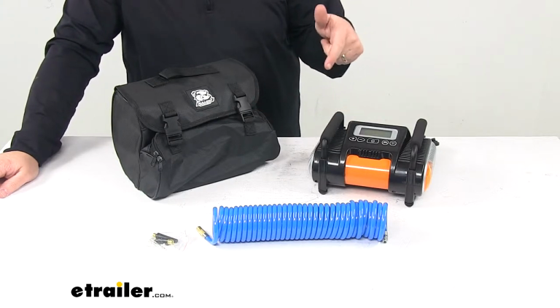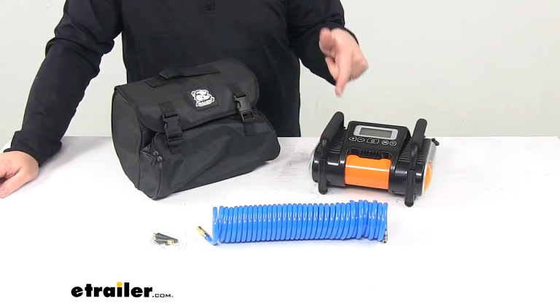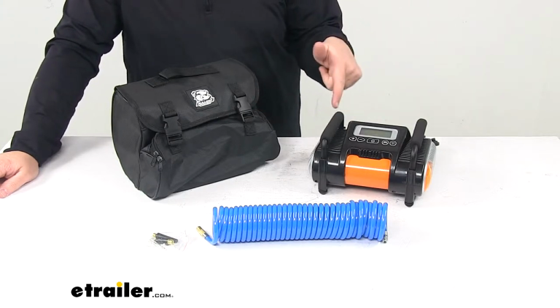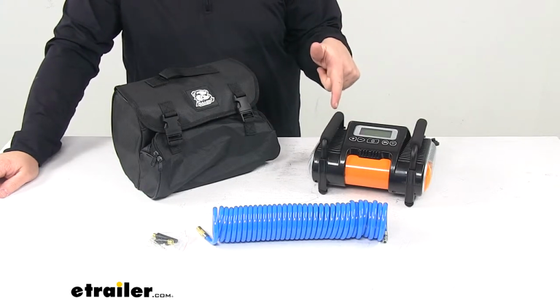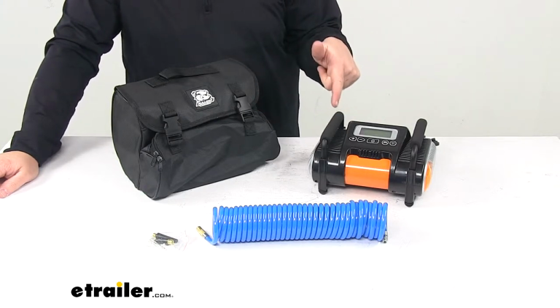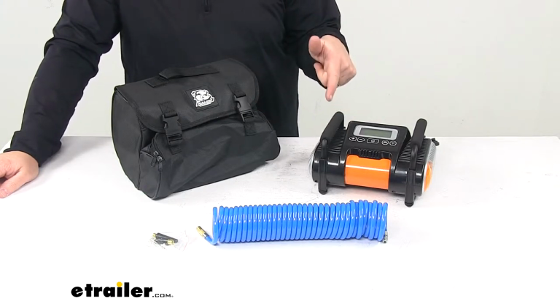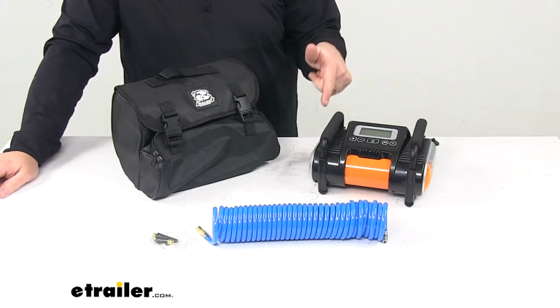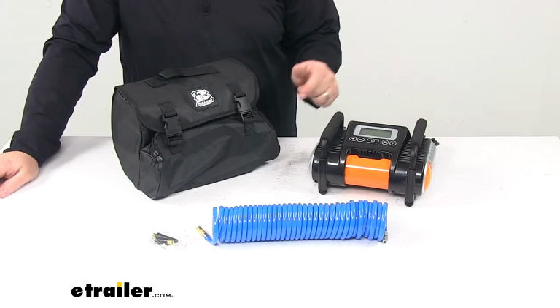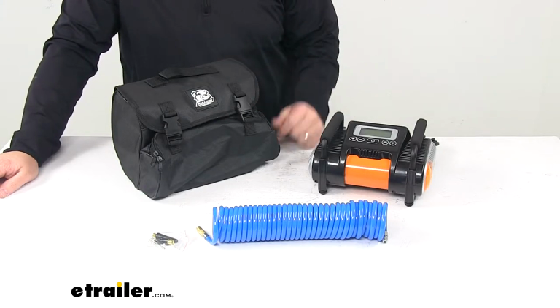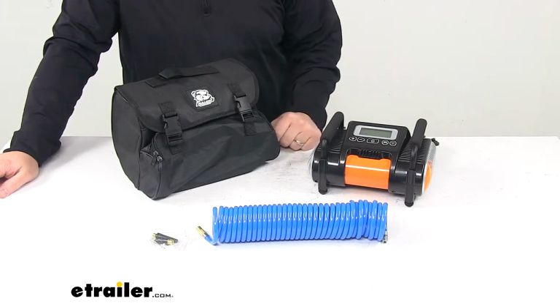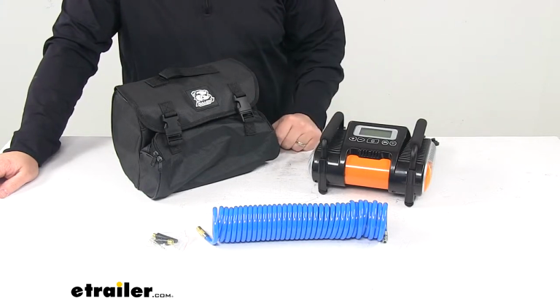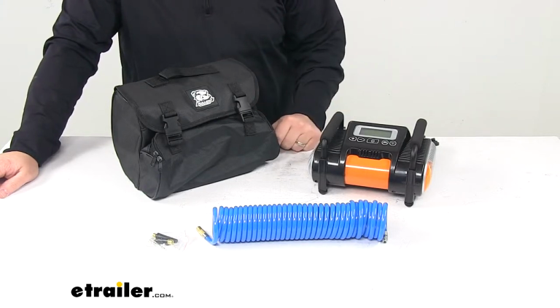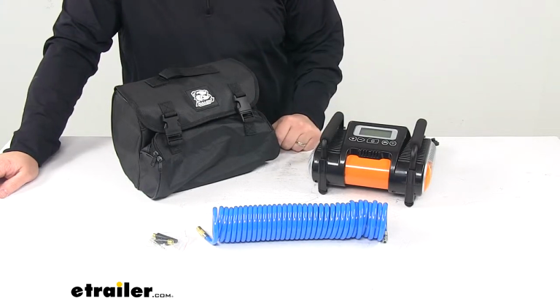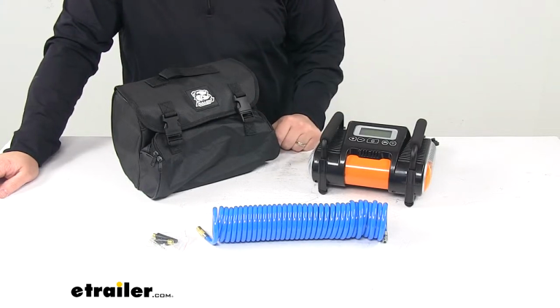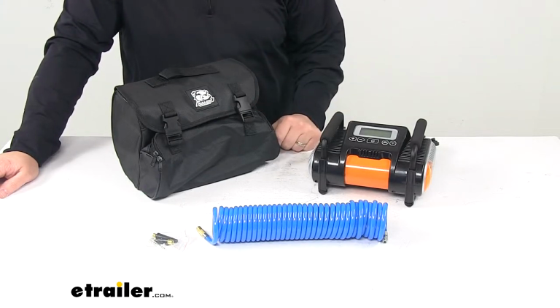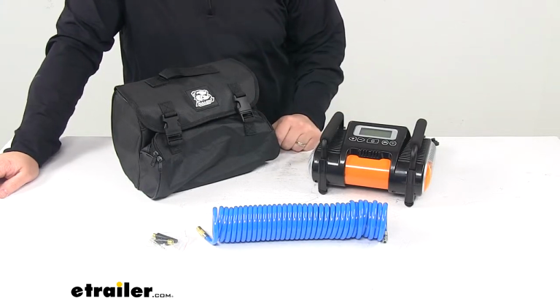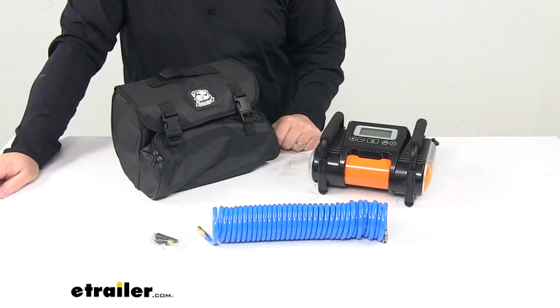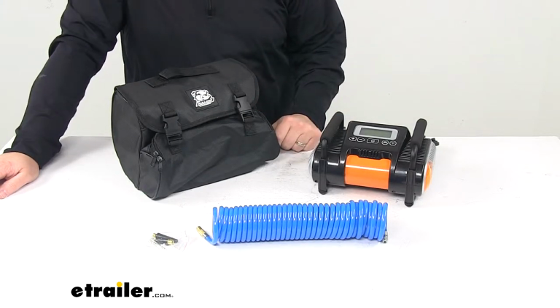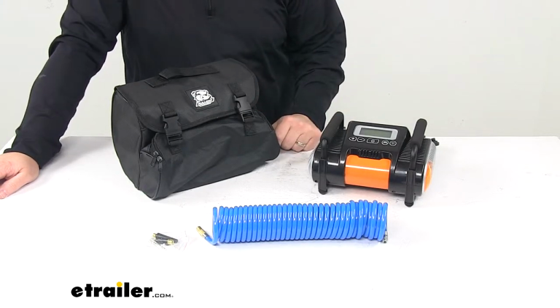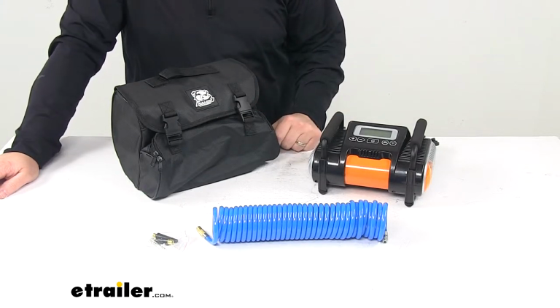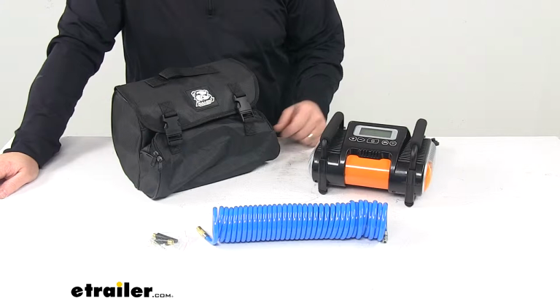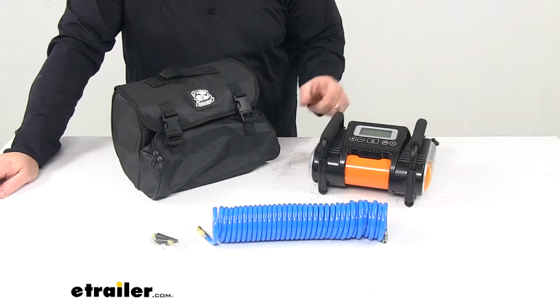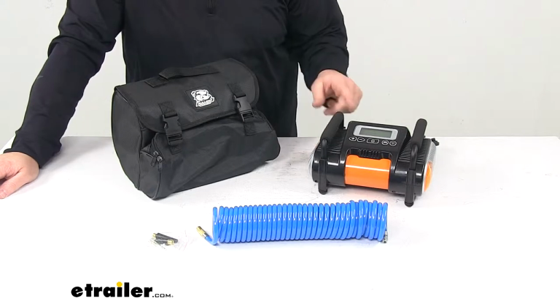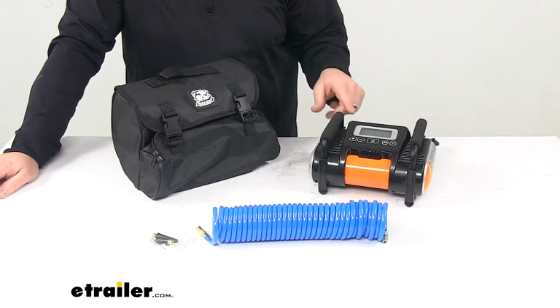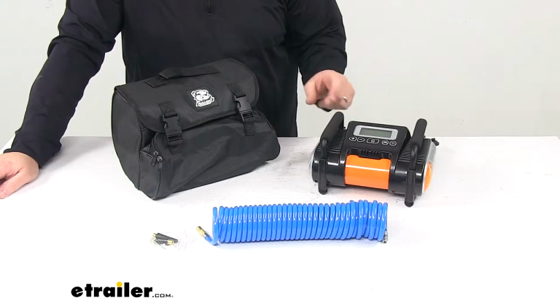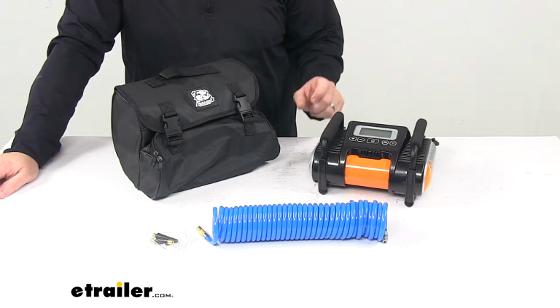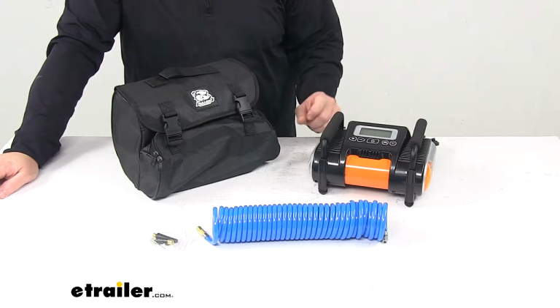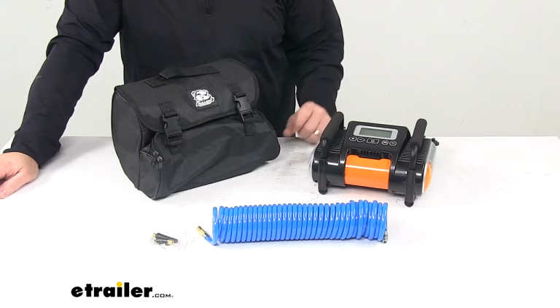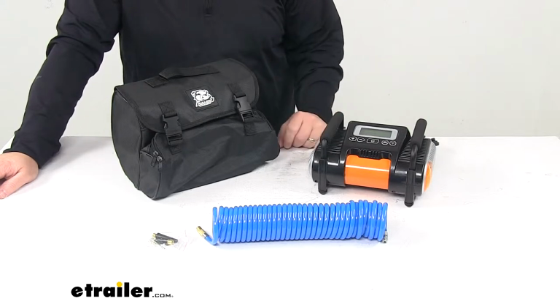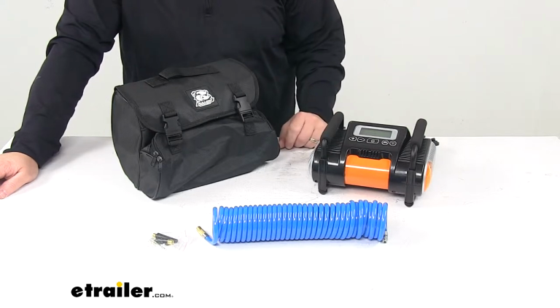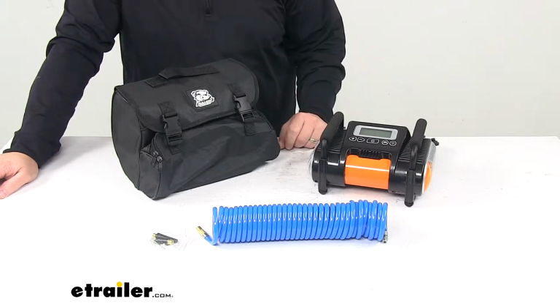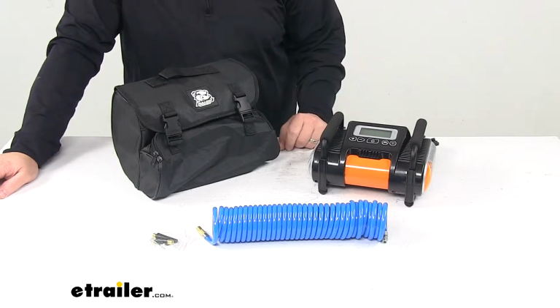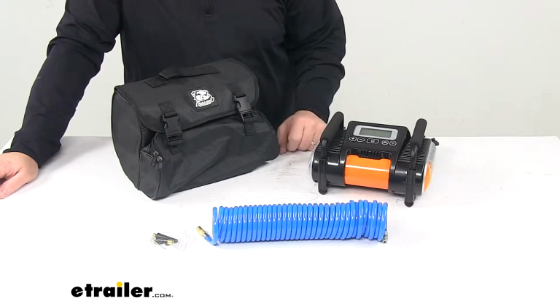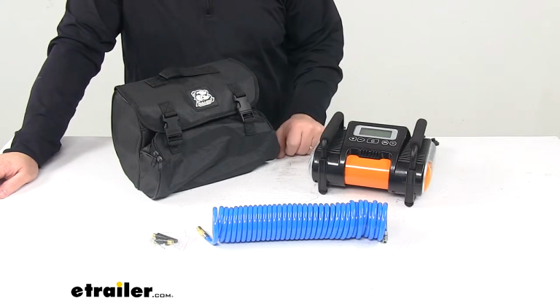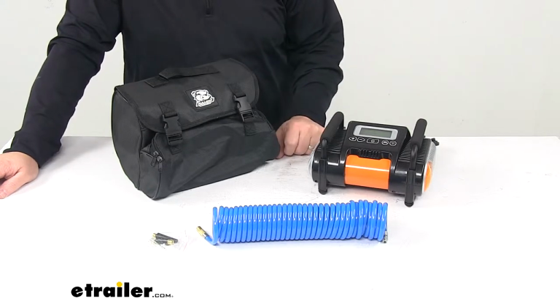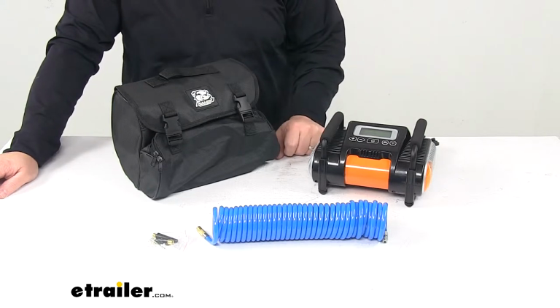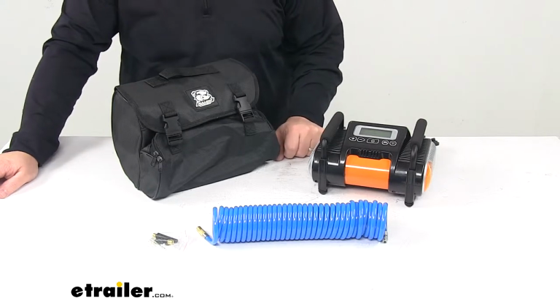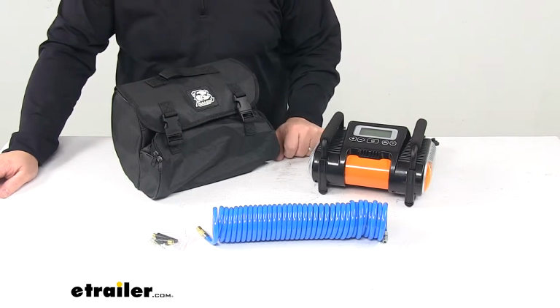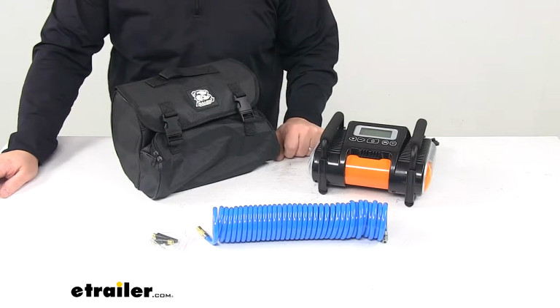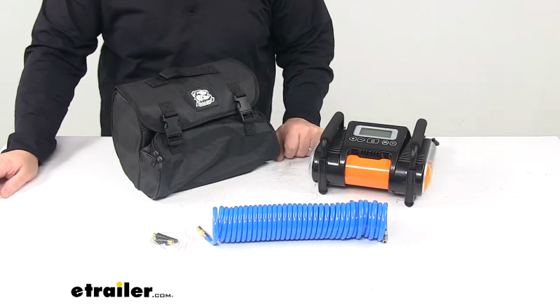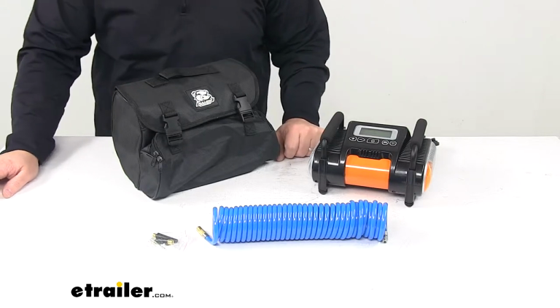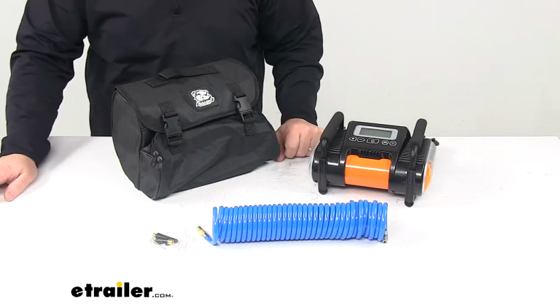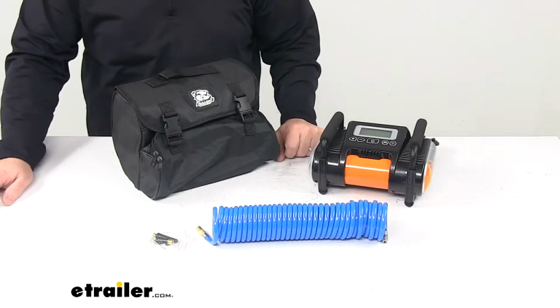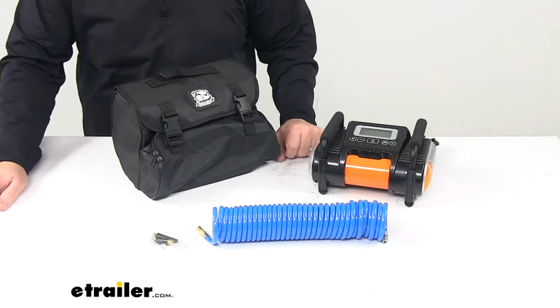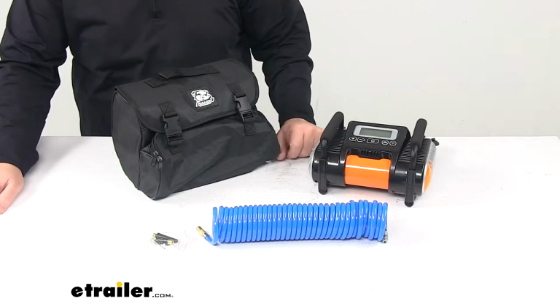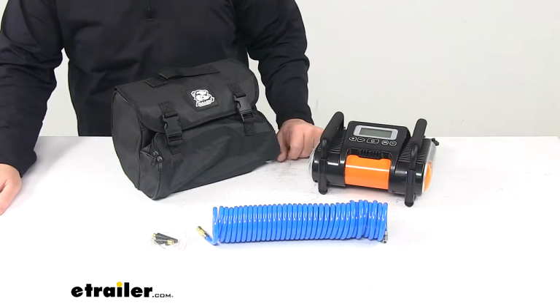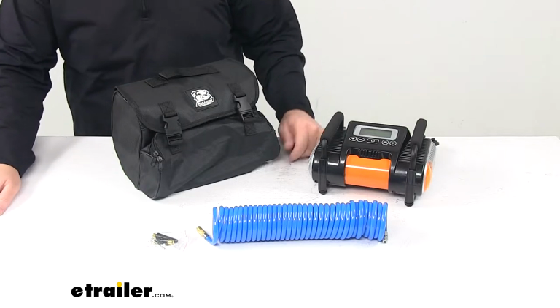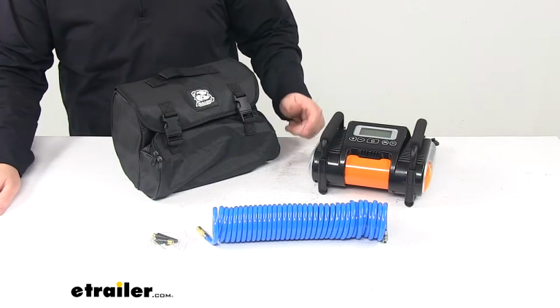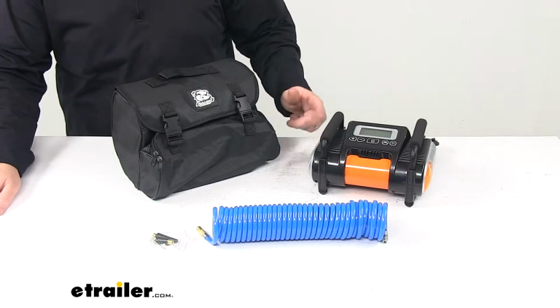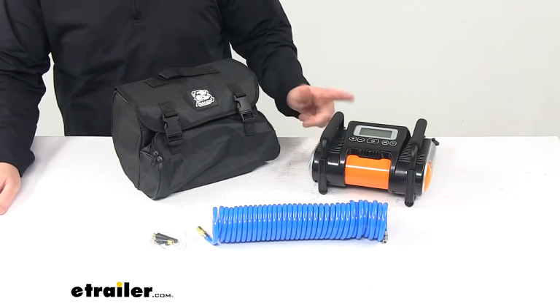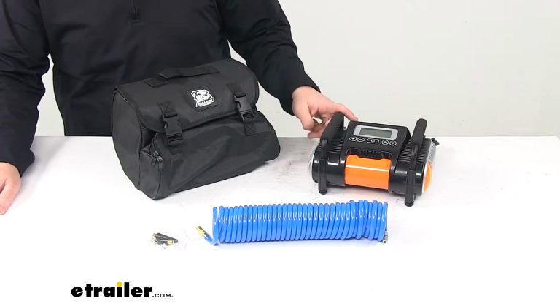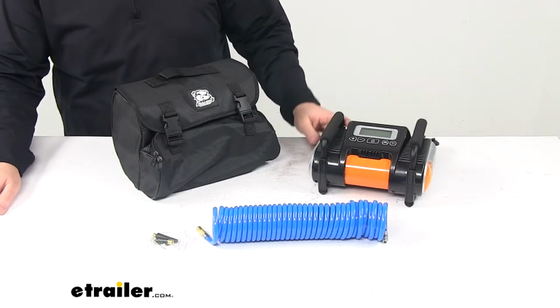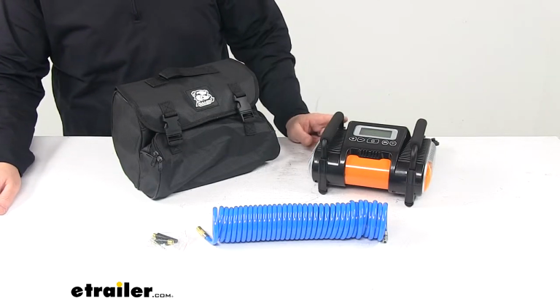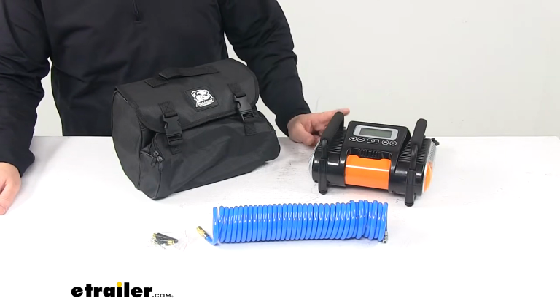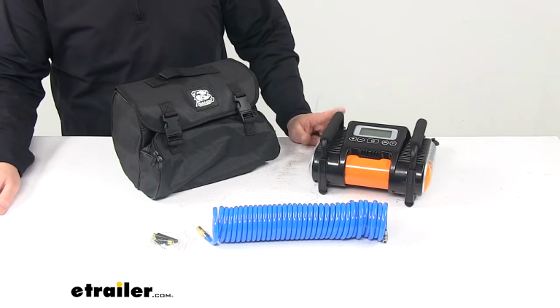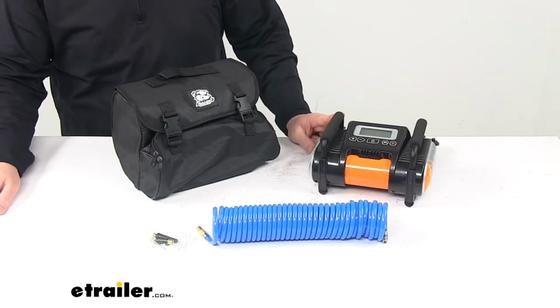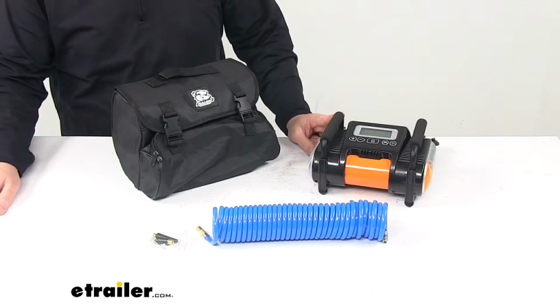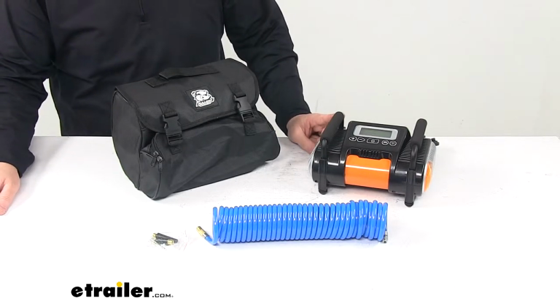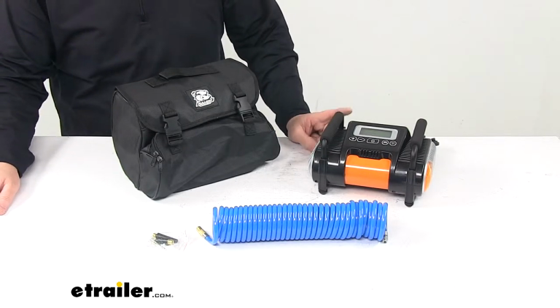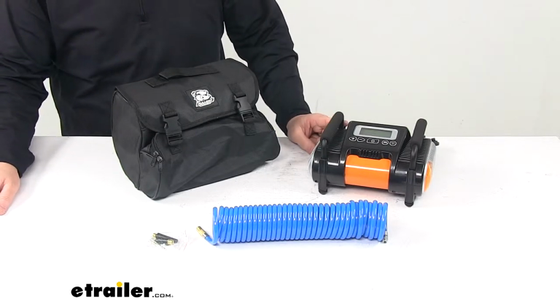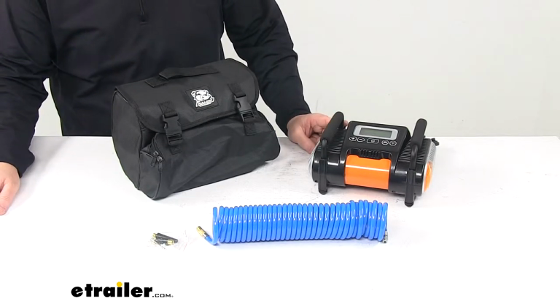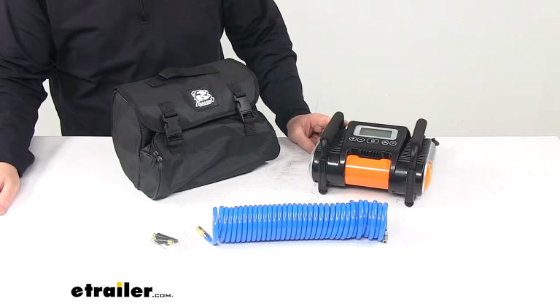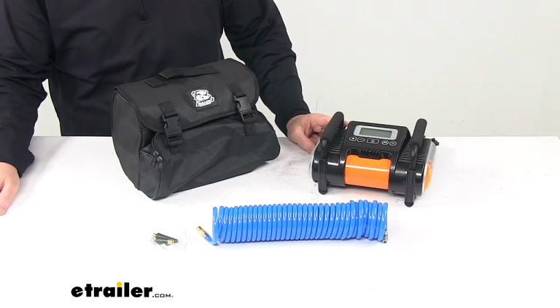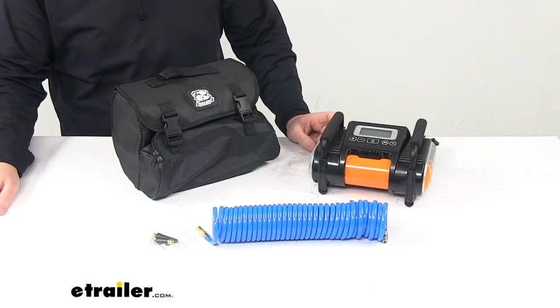It features a 12-volt DC permanent magnet motor, 1.2 CFM — that's your maximum air flow. It's great for tires up to 31 inches.